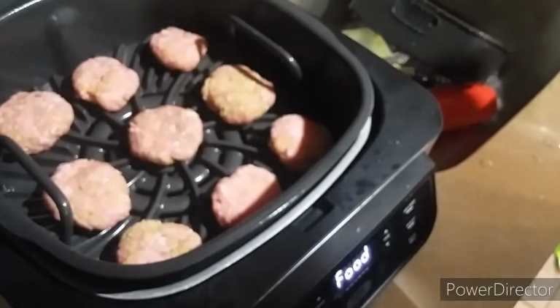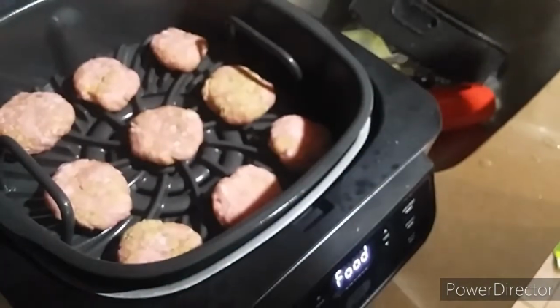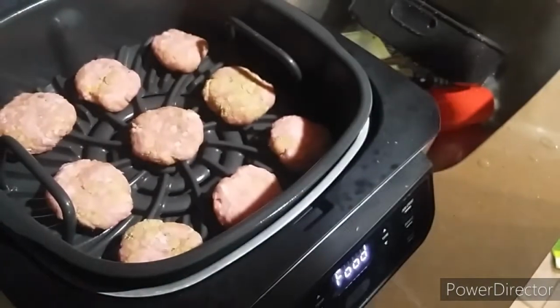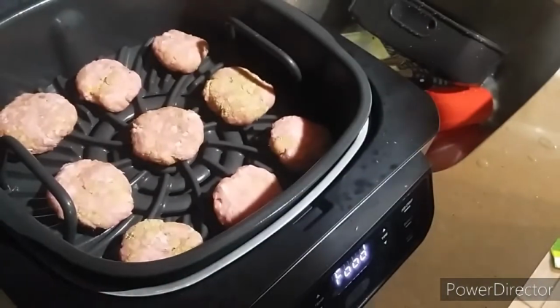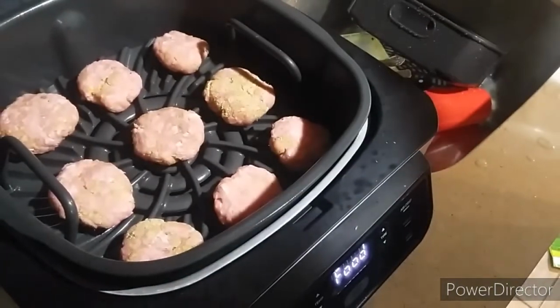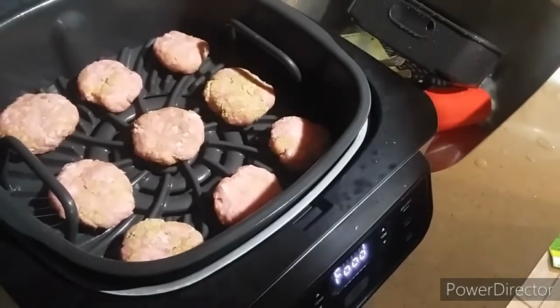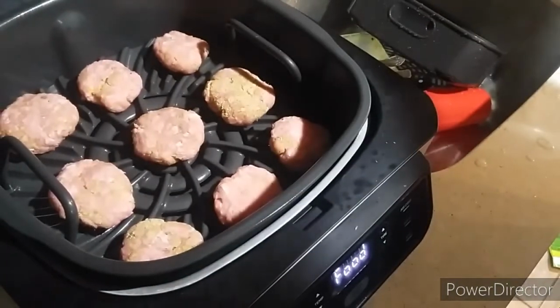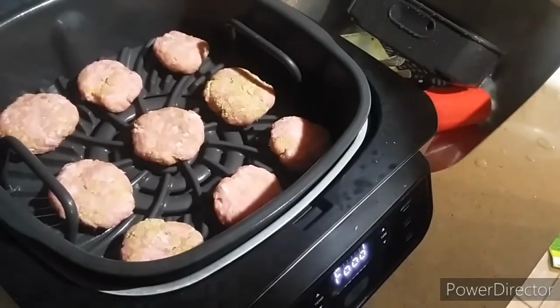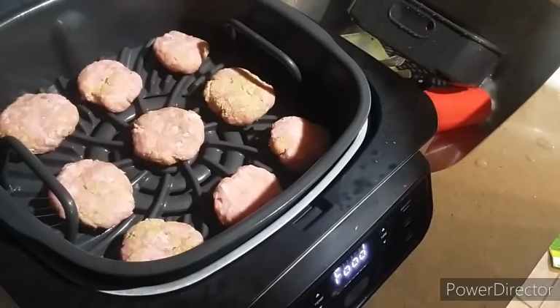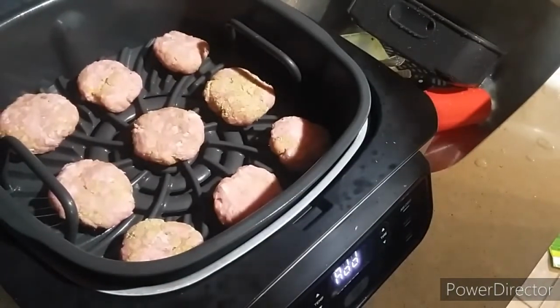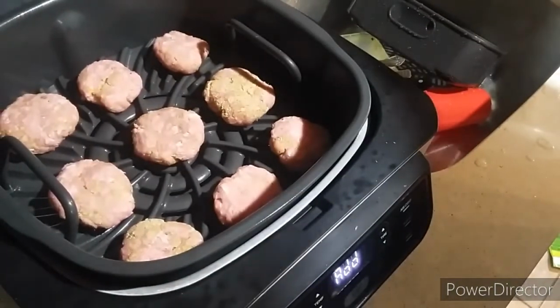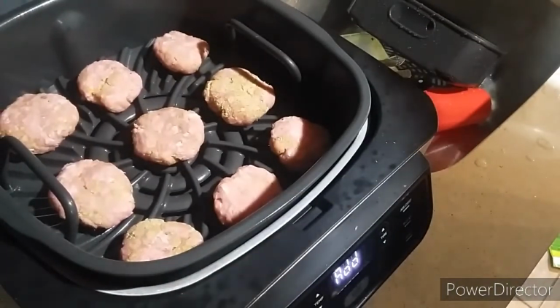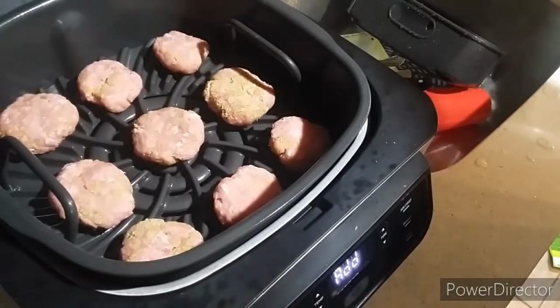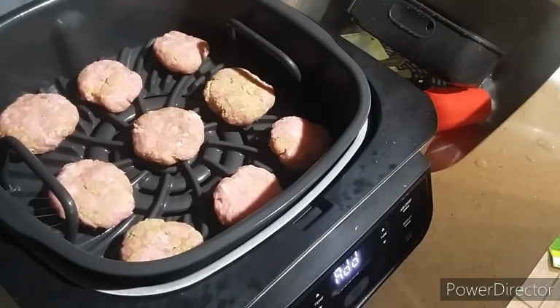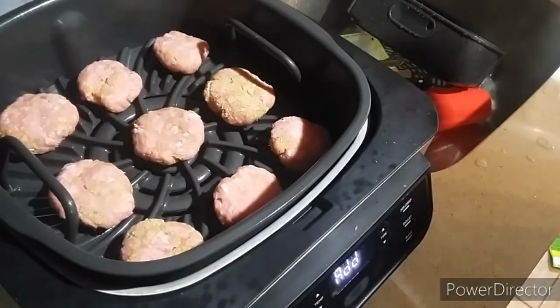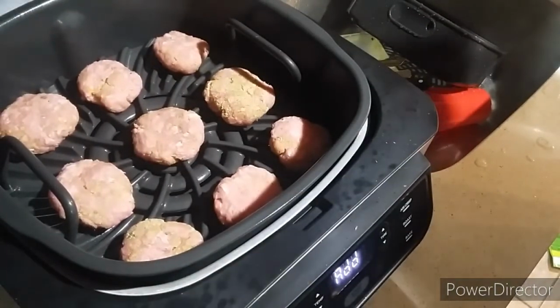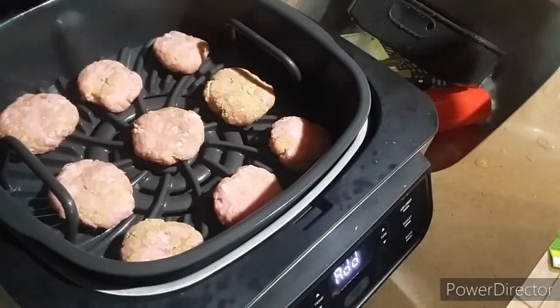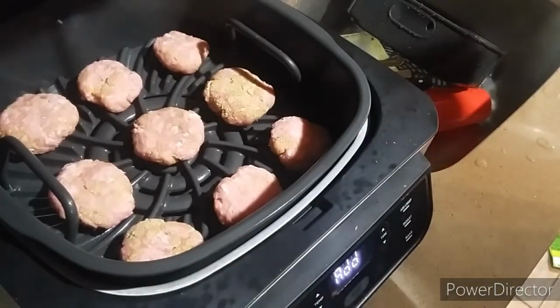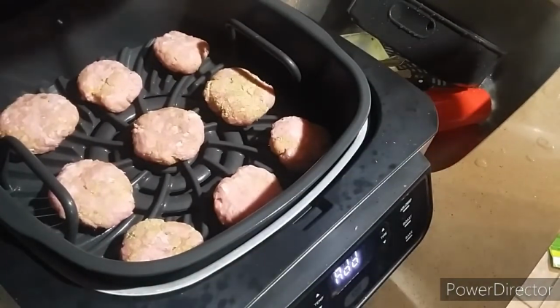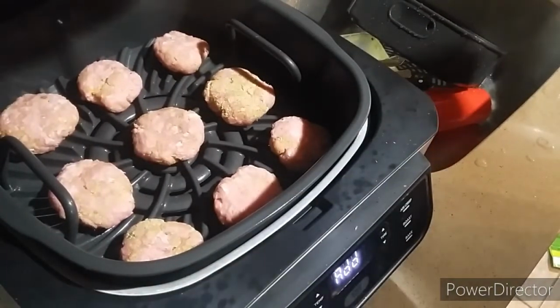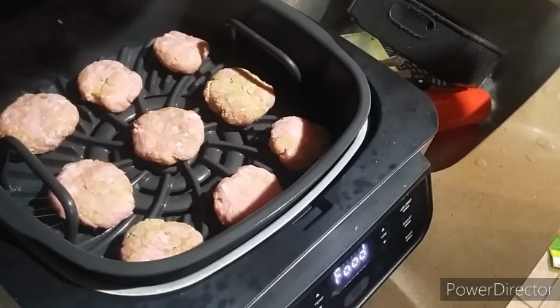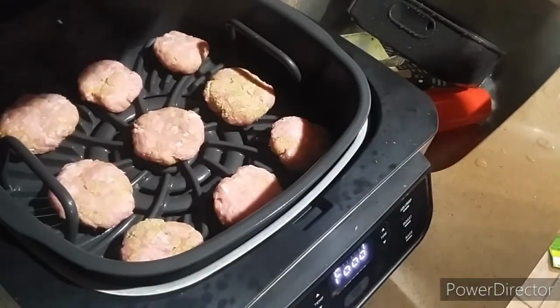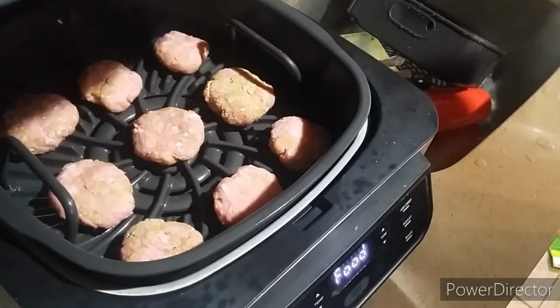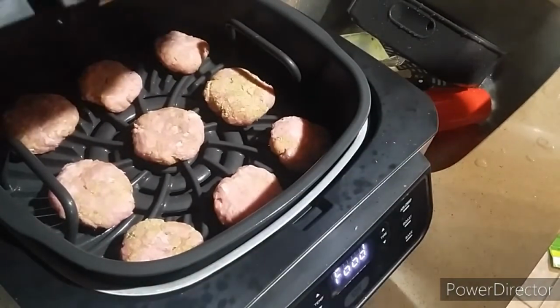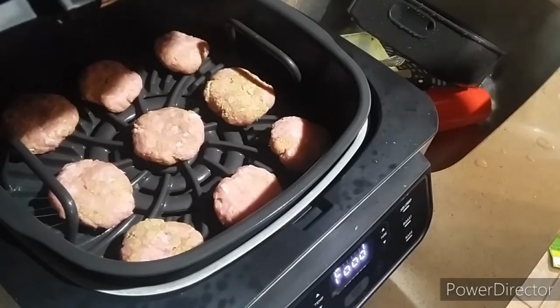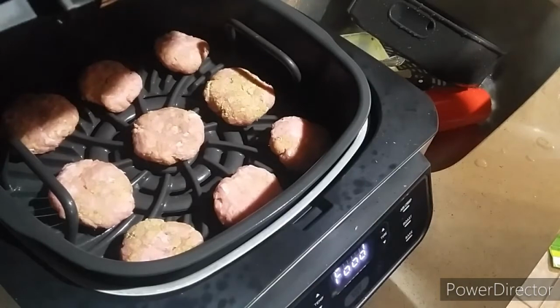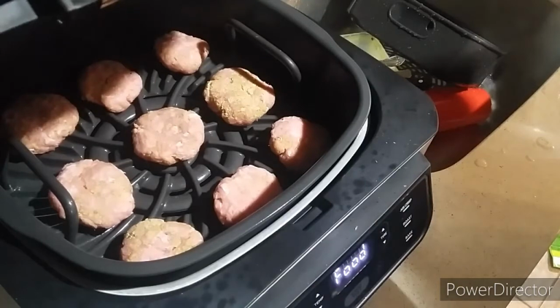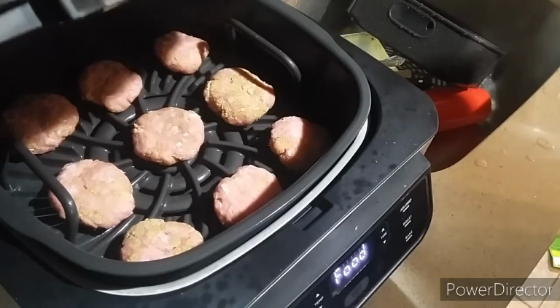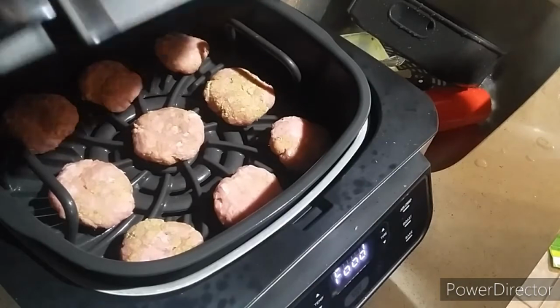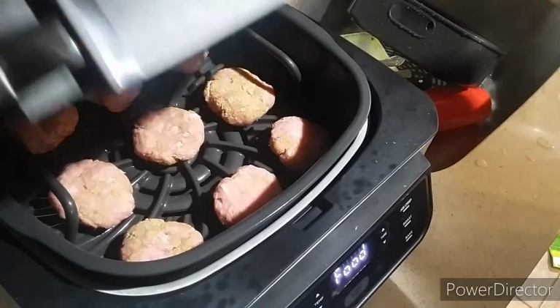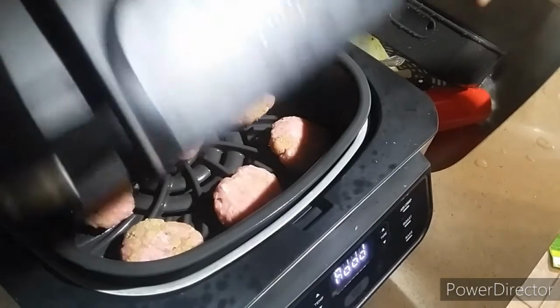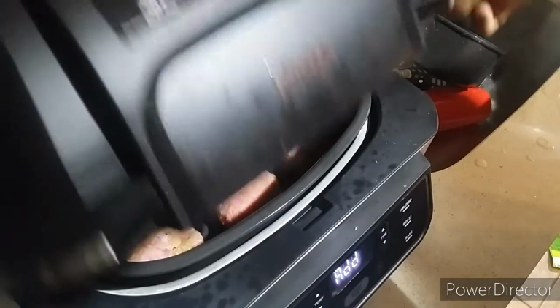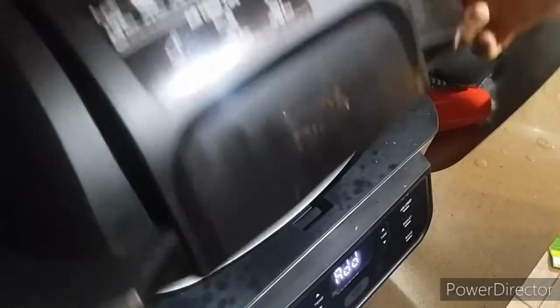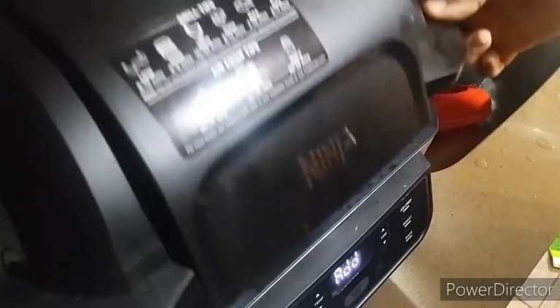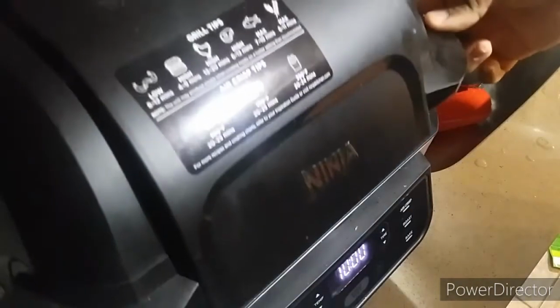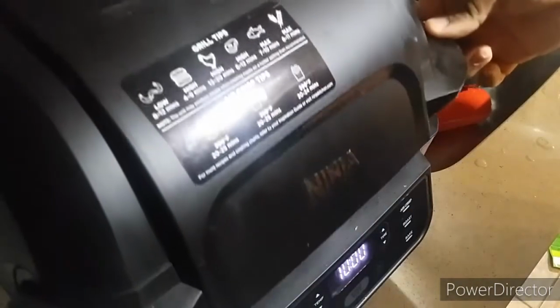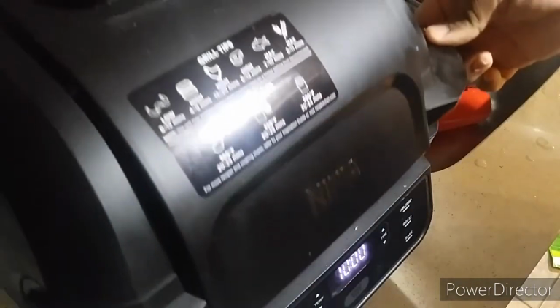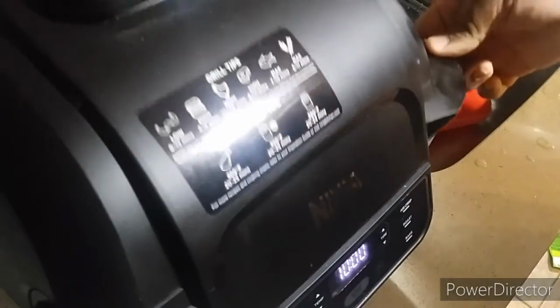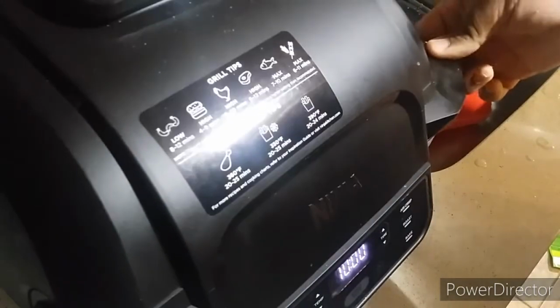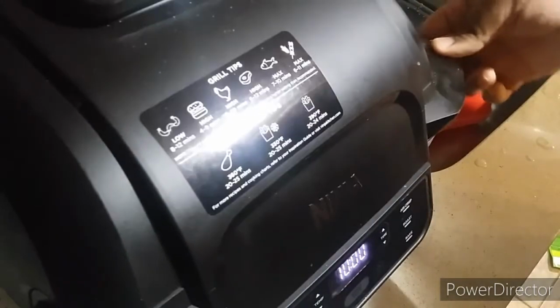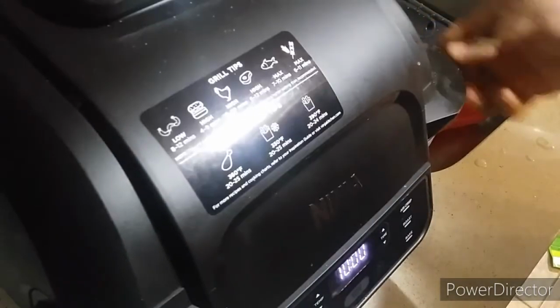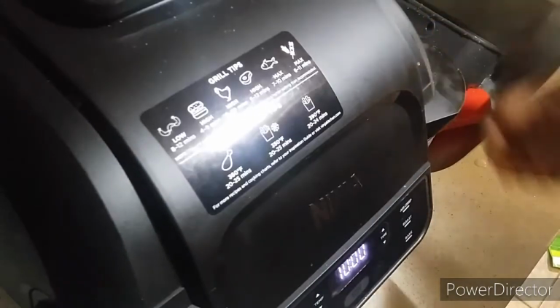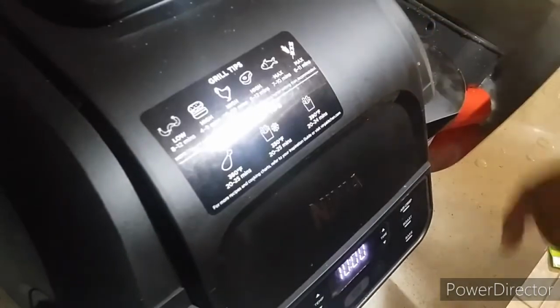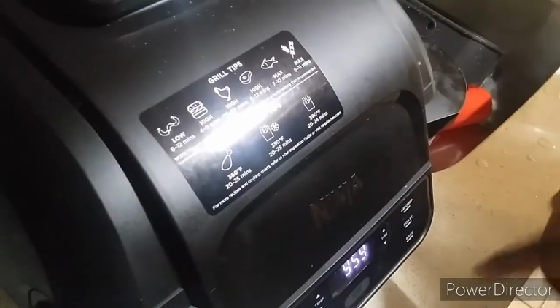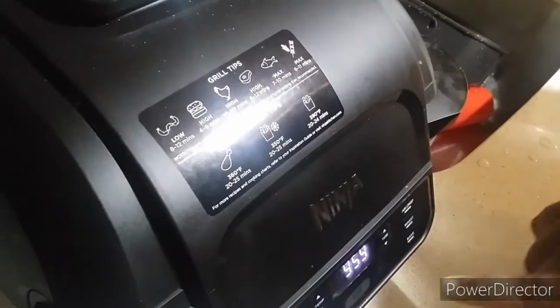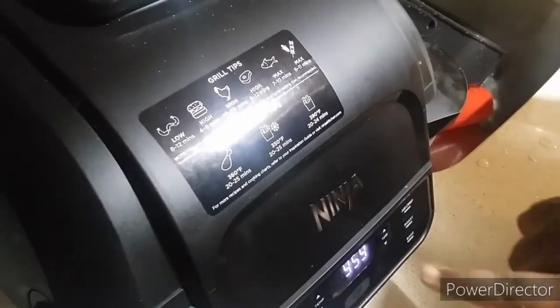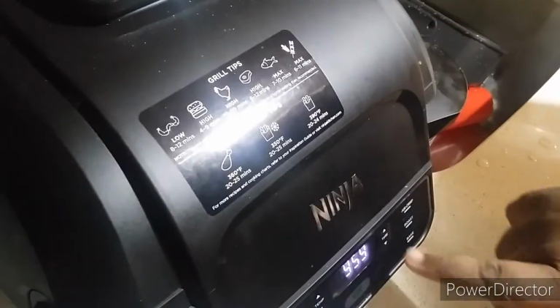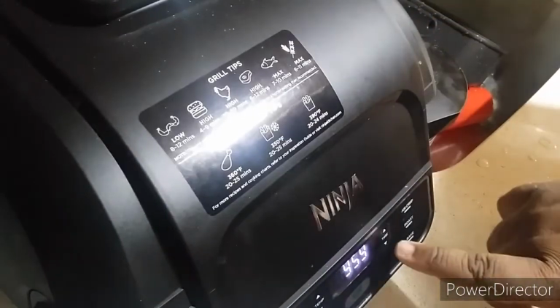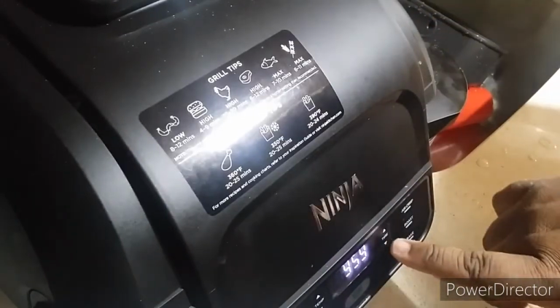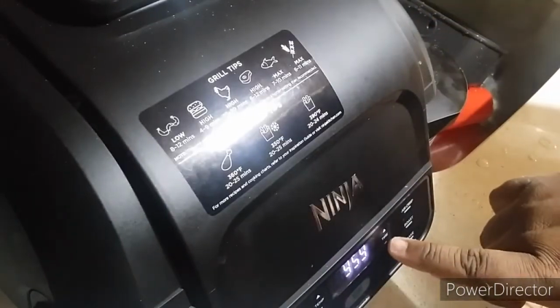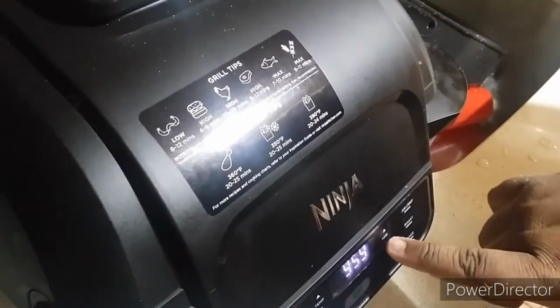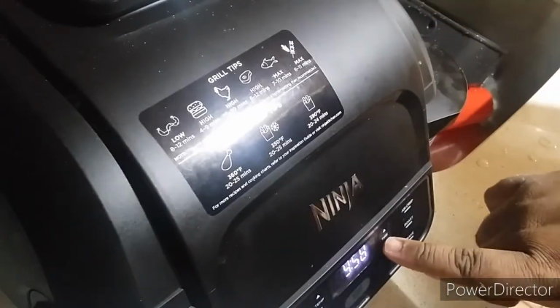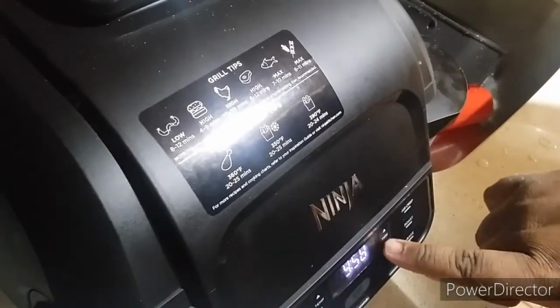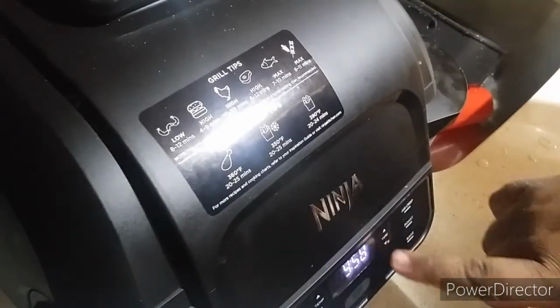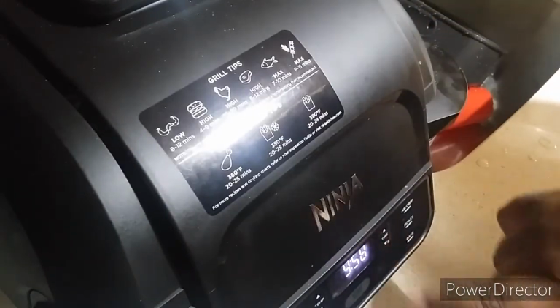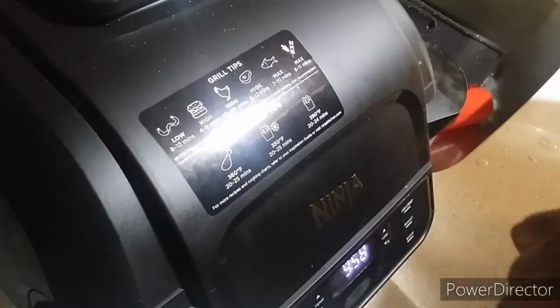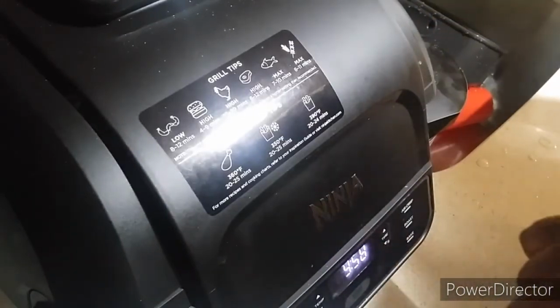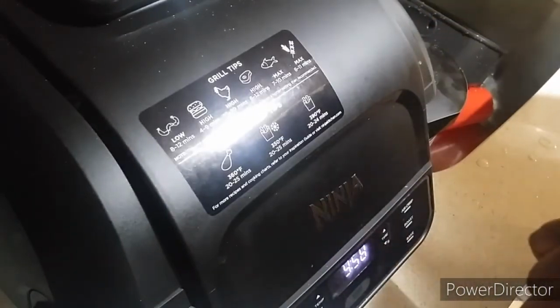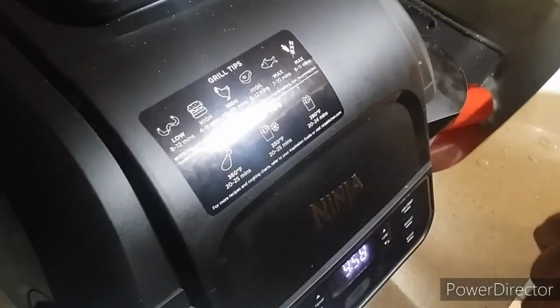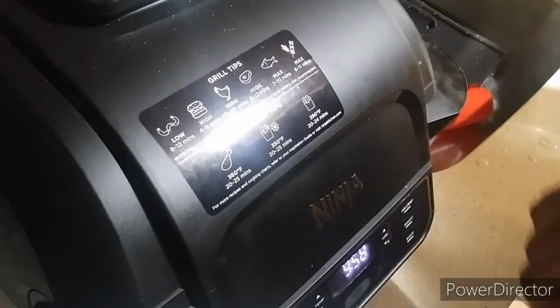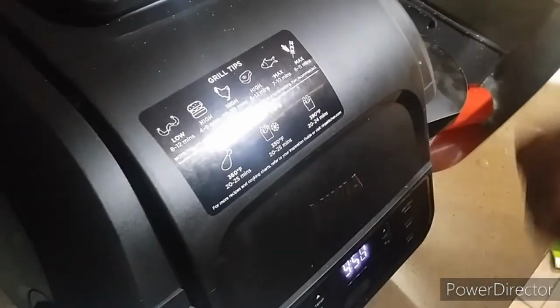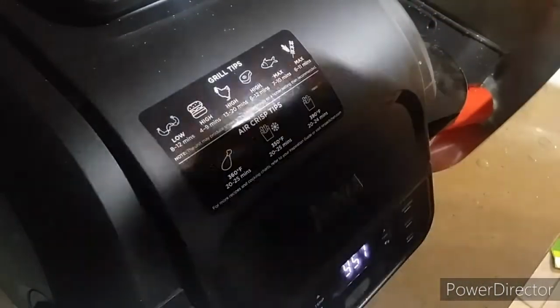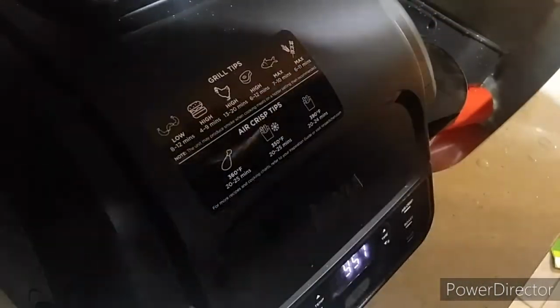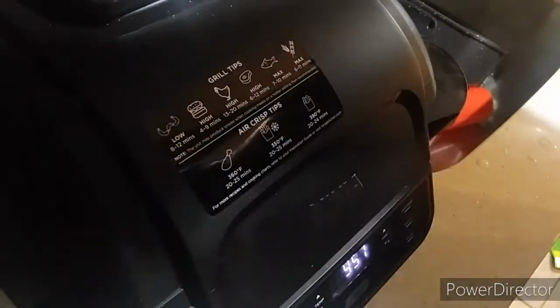So once you have the sliders in your air fryer, what you're going to do is close the lid and let them cook for 10 minutes.